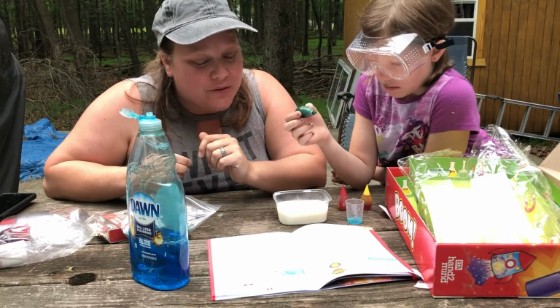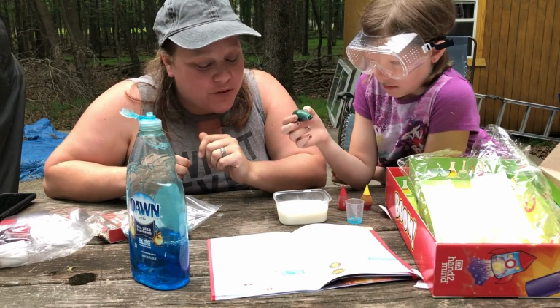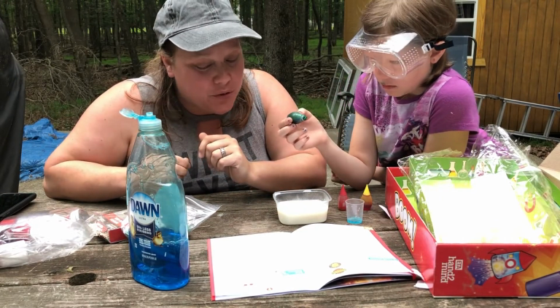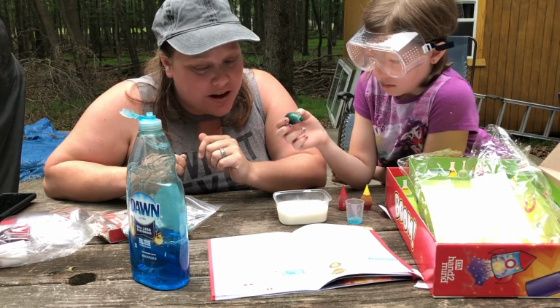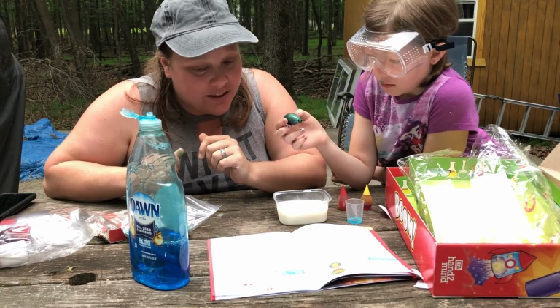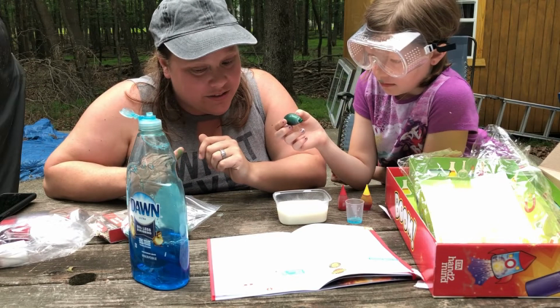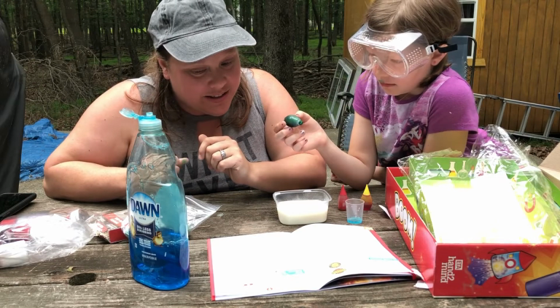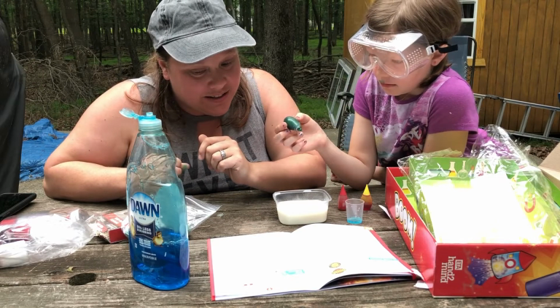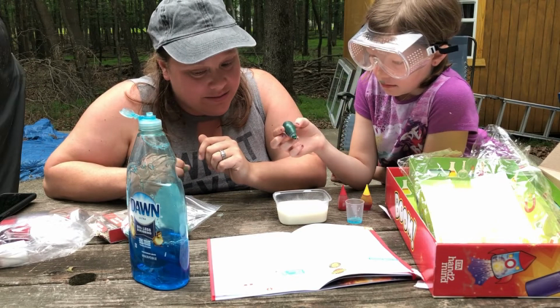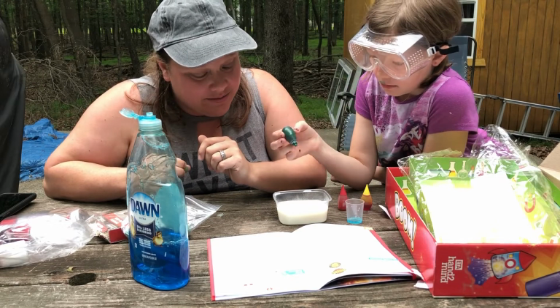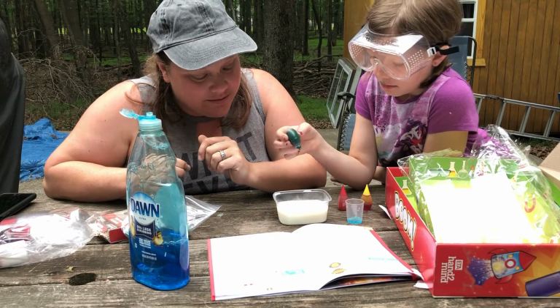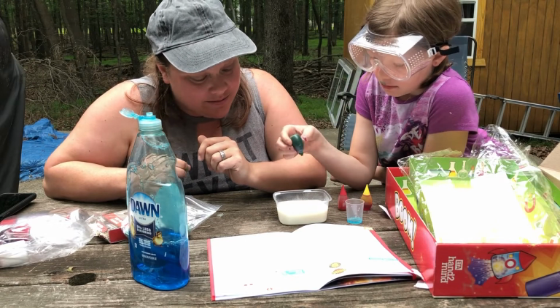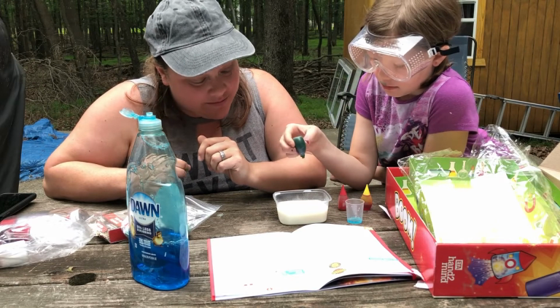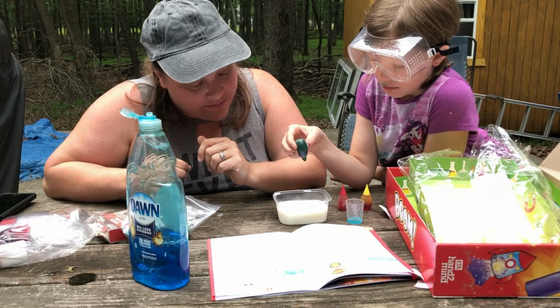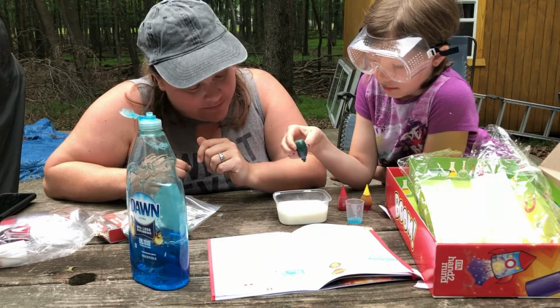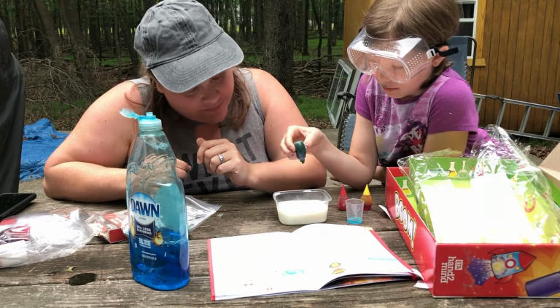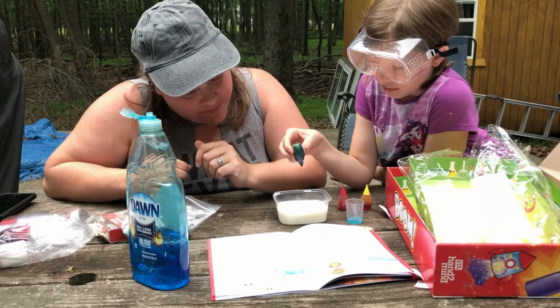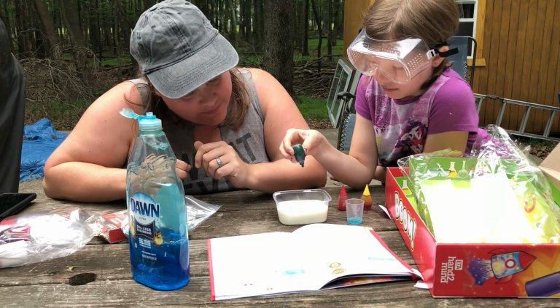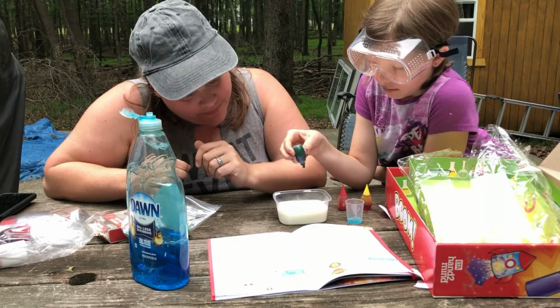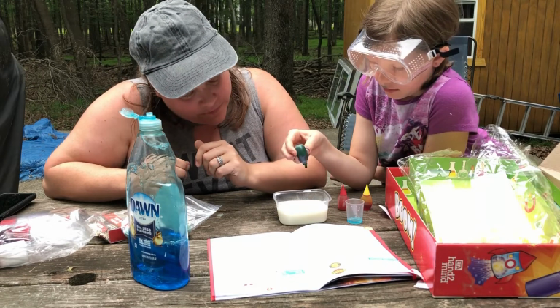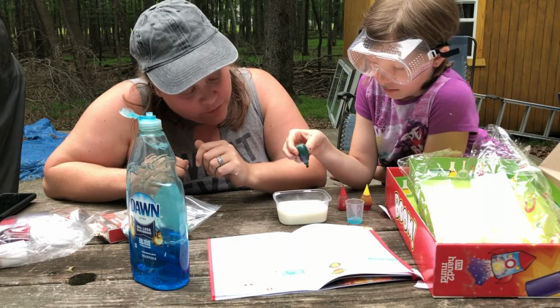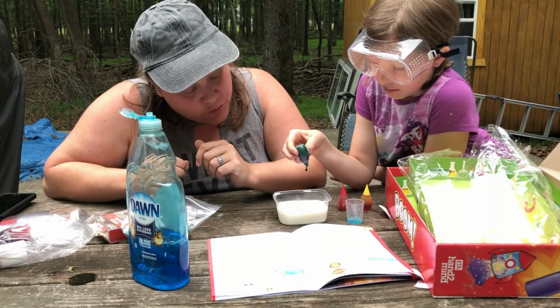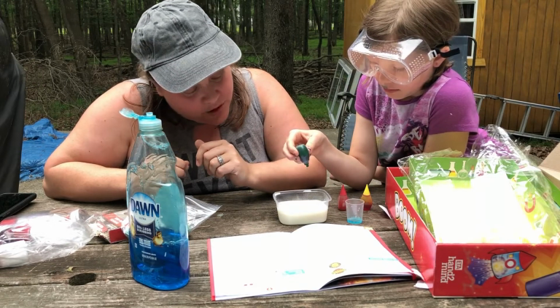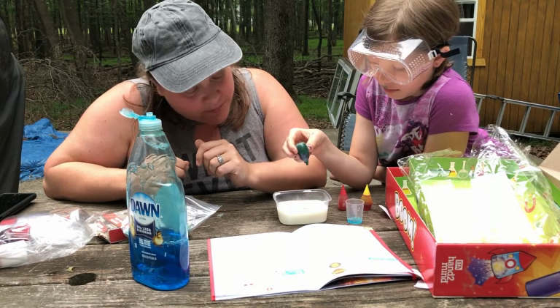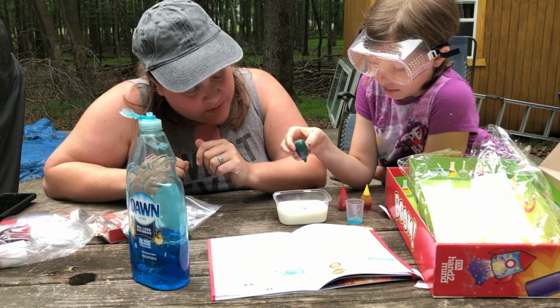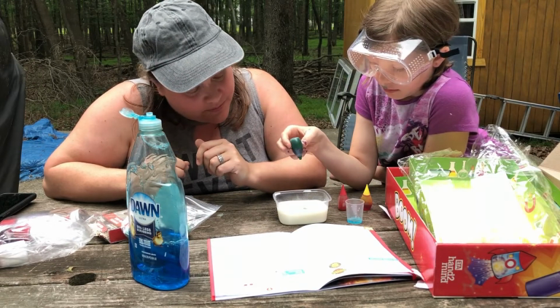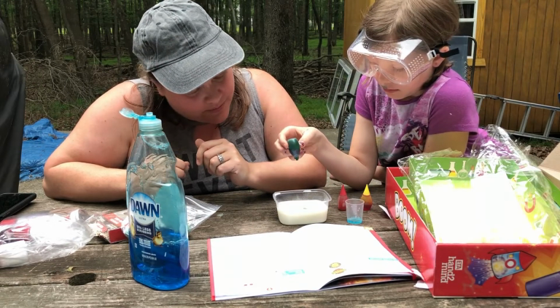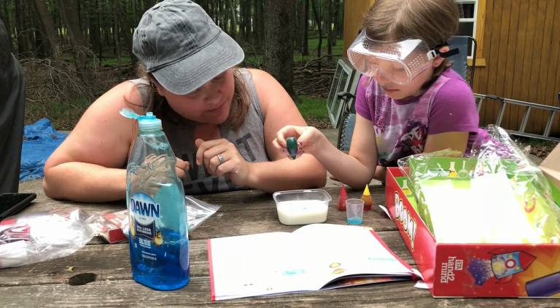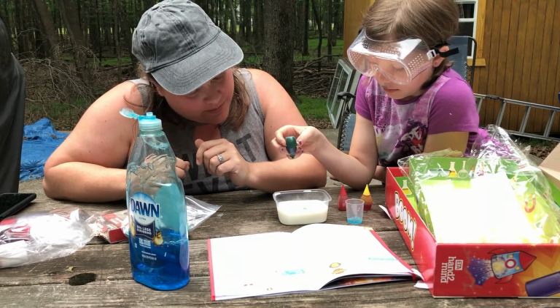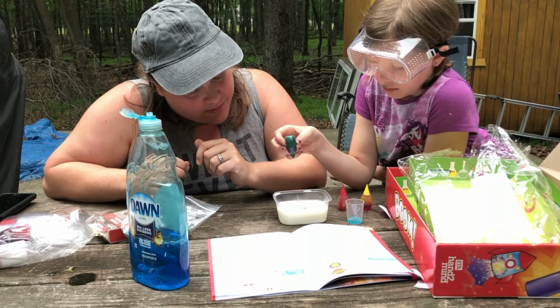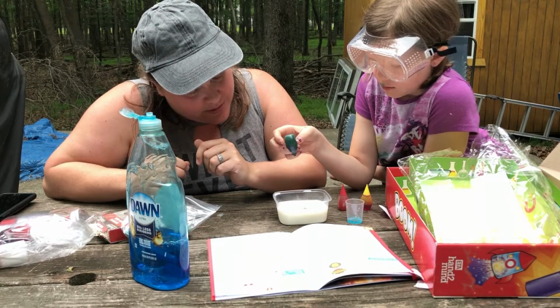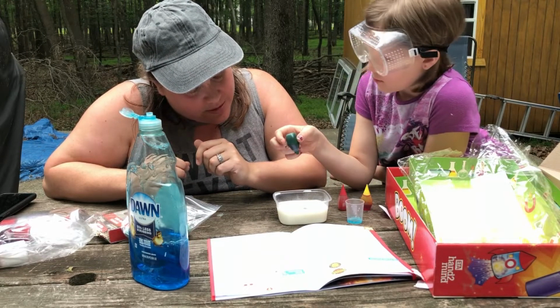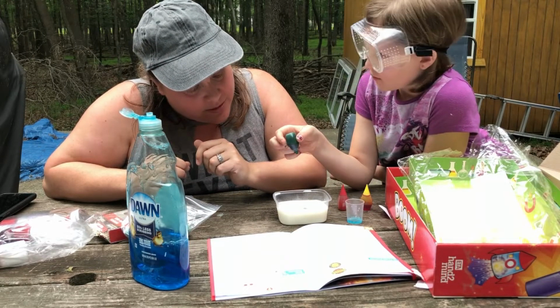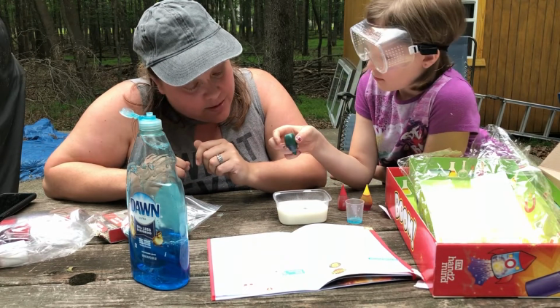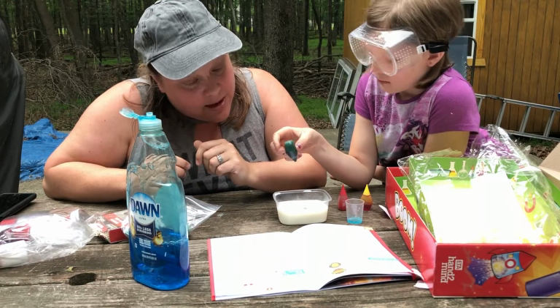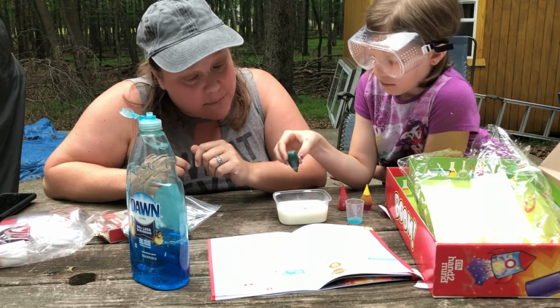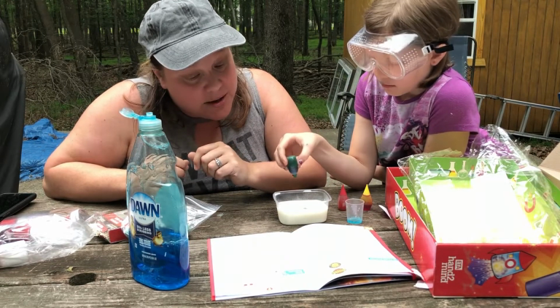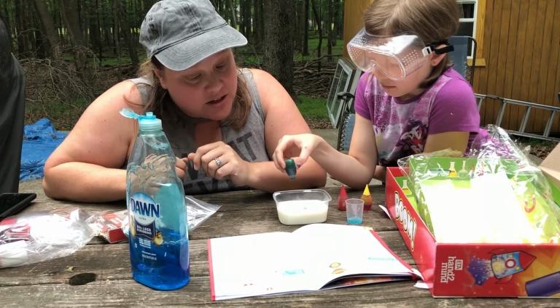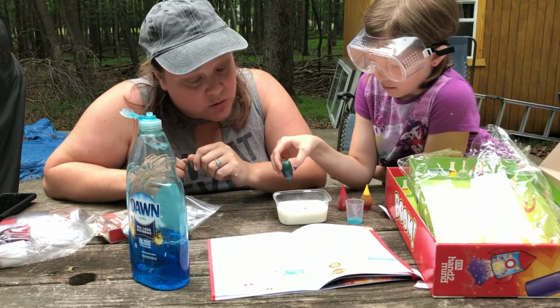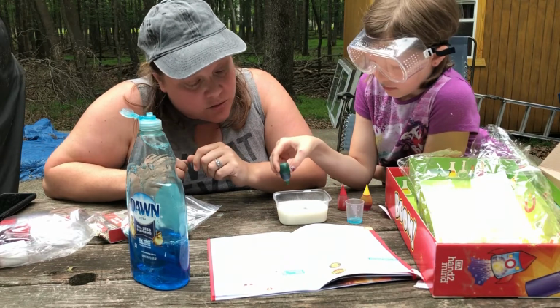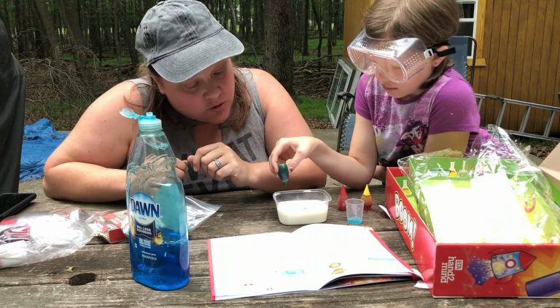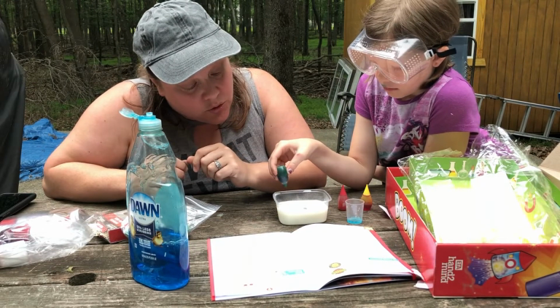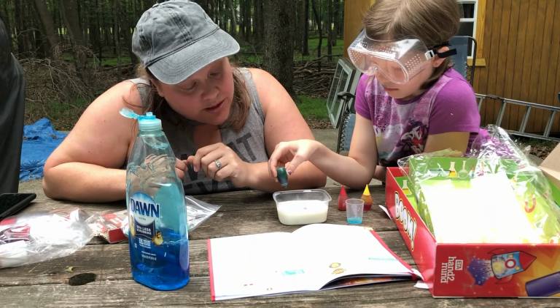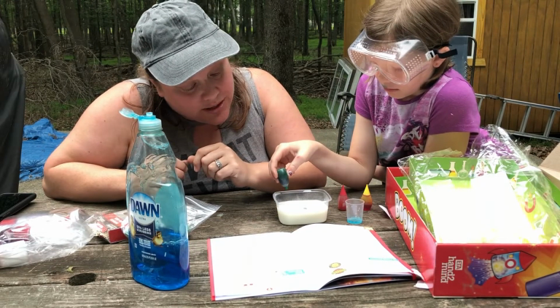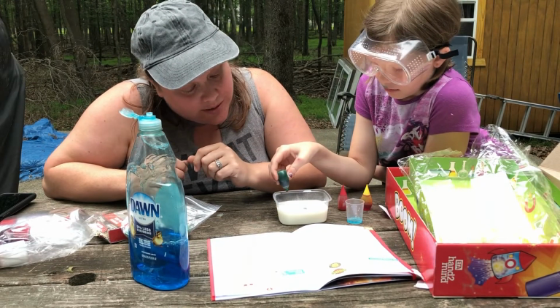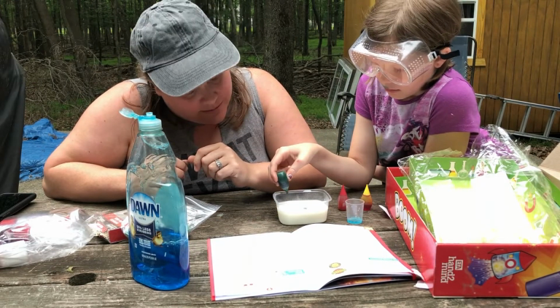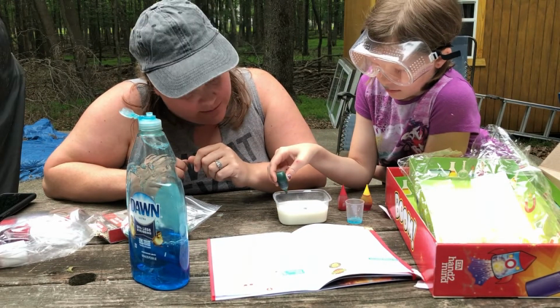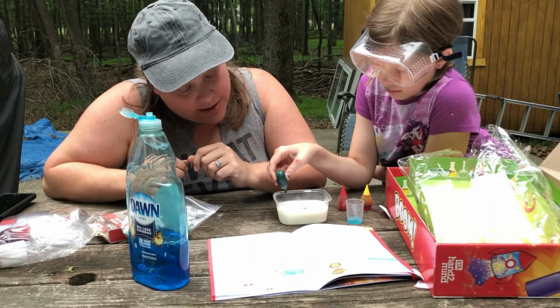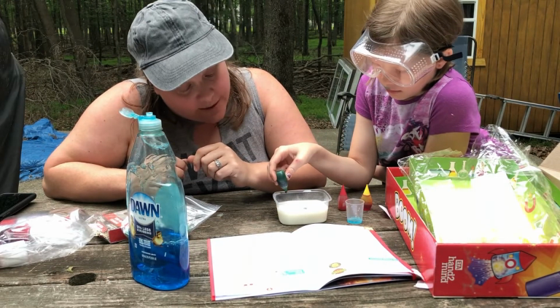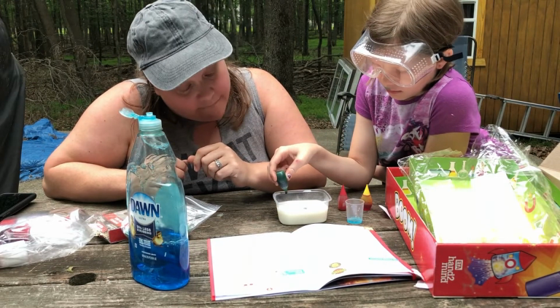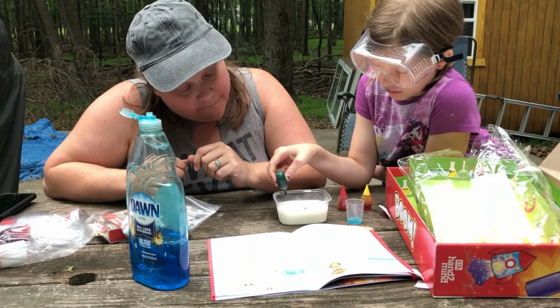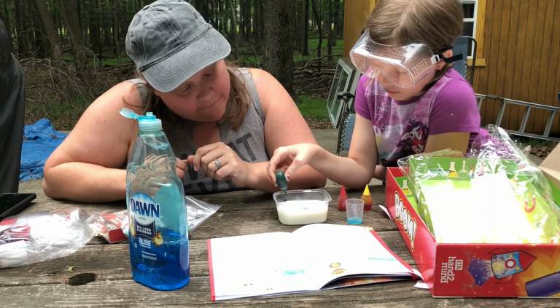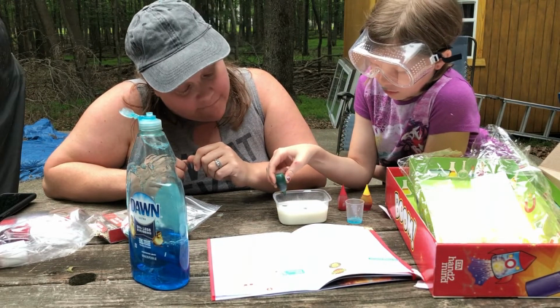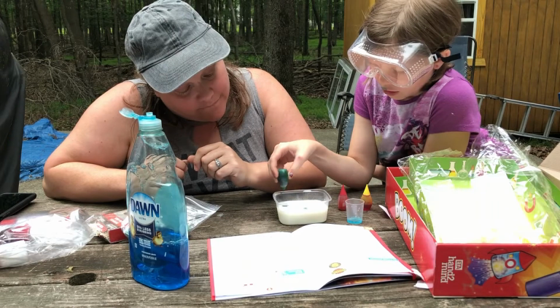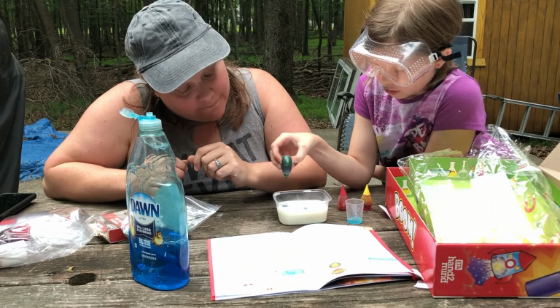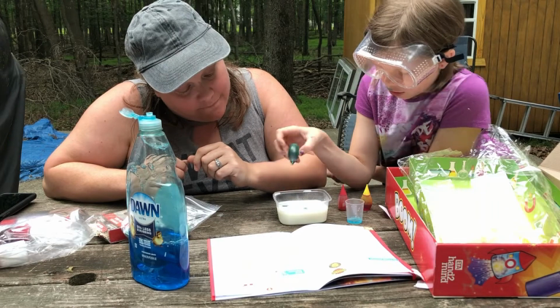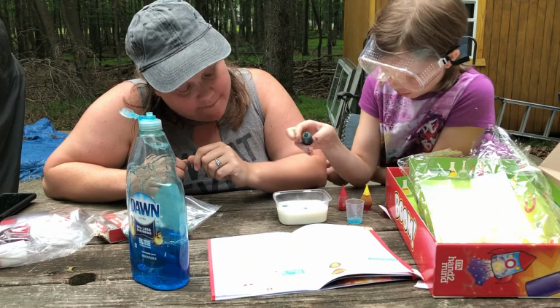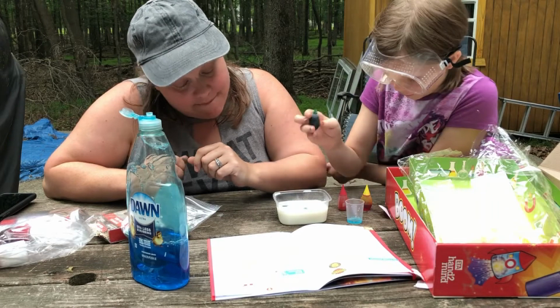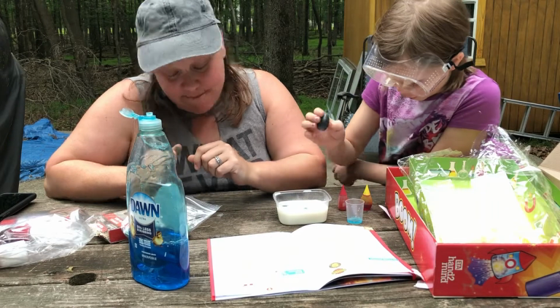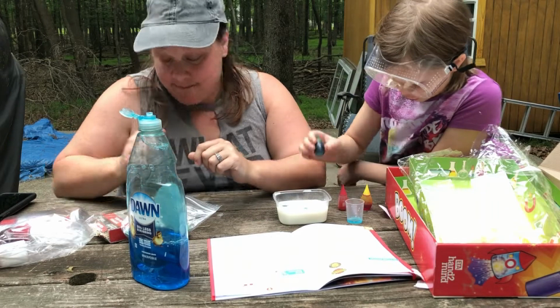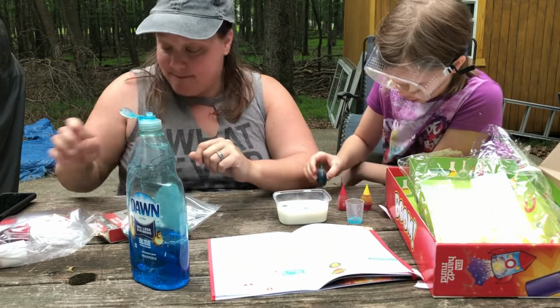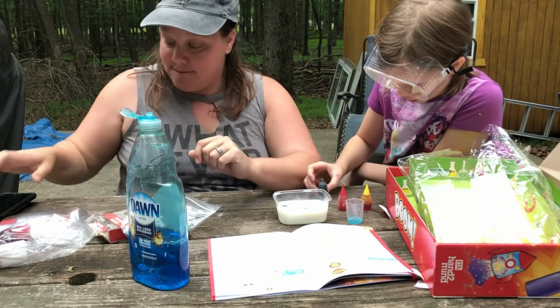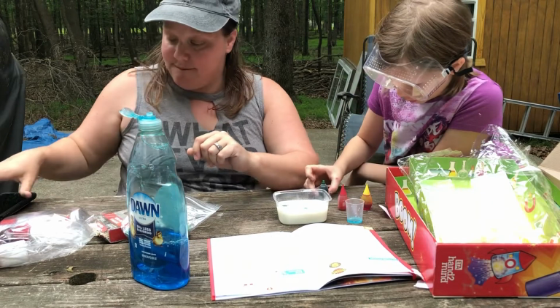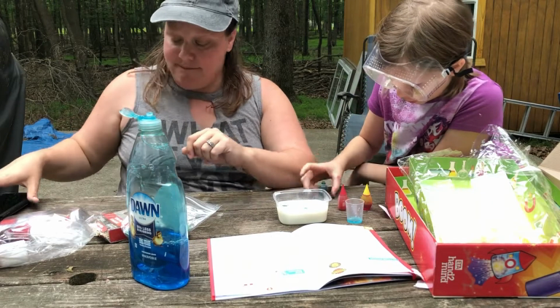Put a few colors in — a few drops of each. Make sure you do like two of each color. You want to make sure when you put them in that the colors are not touching each other.